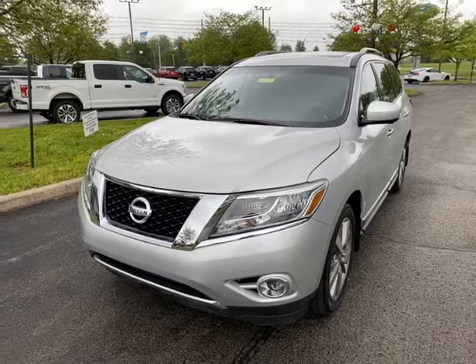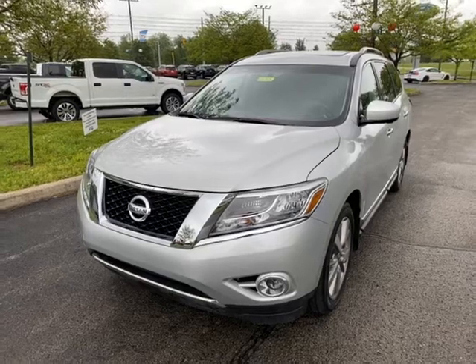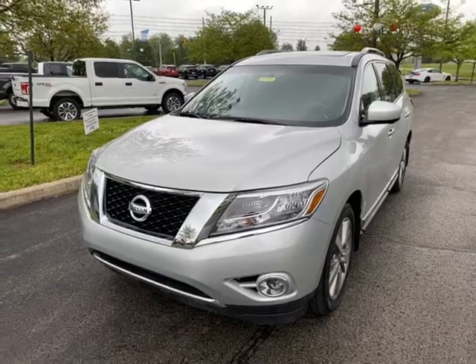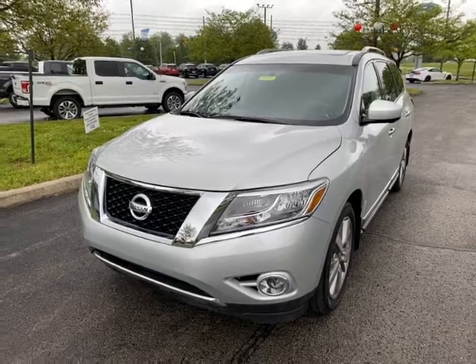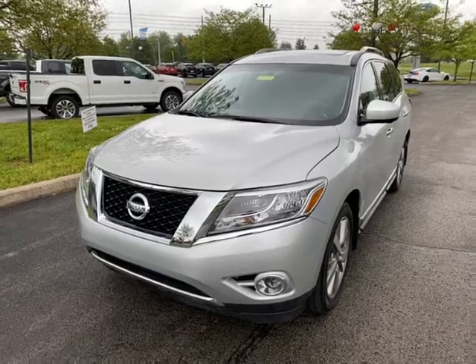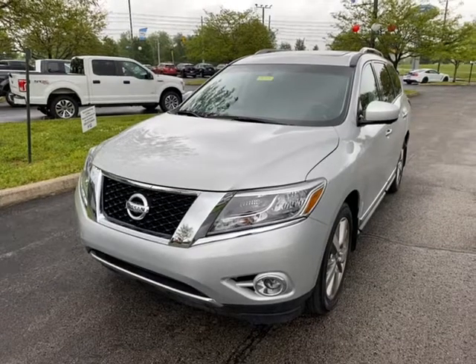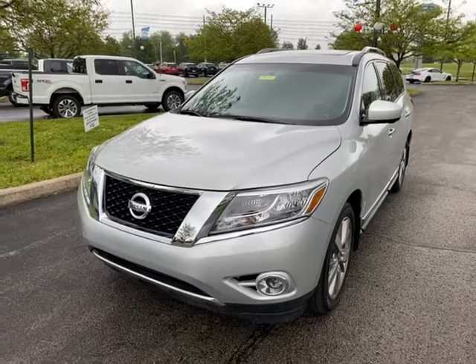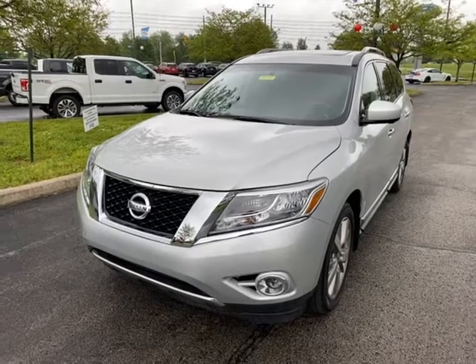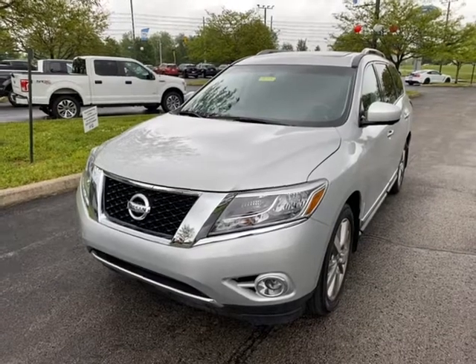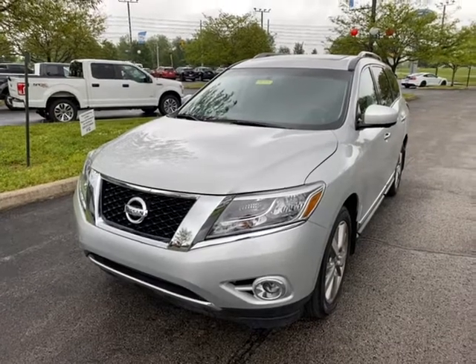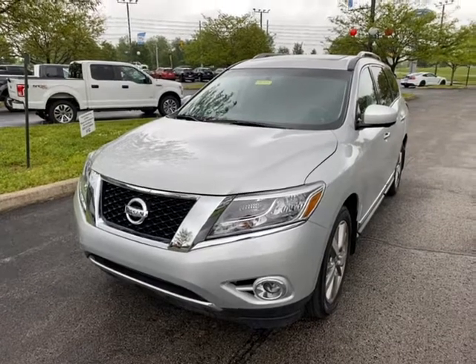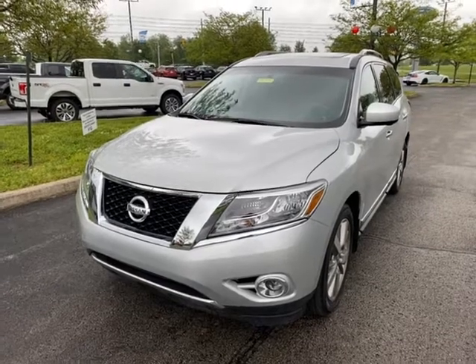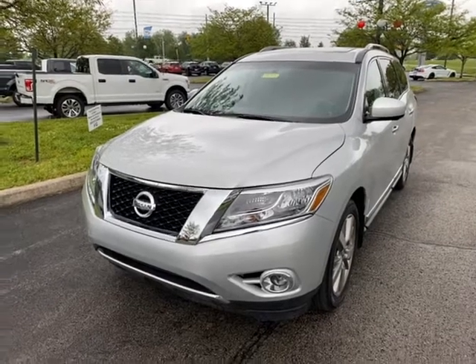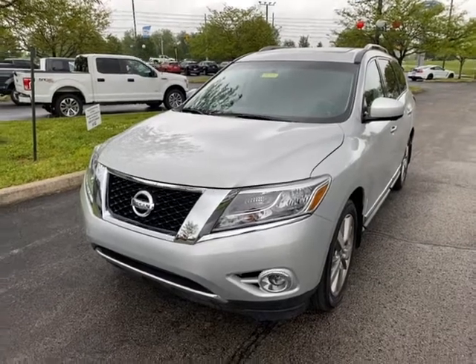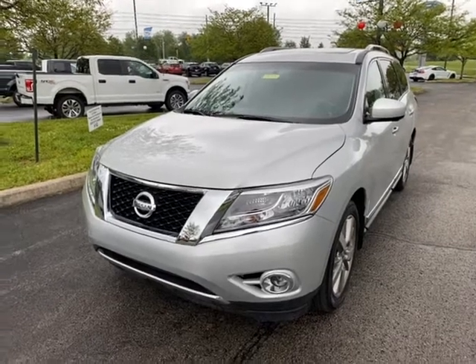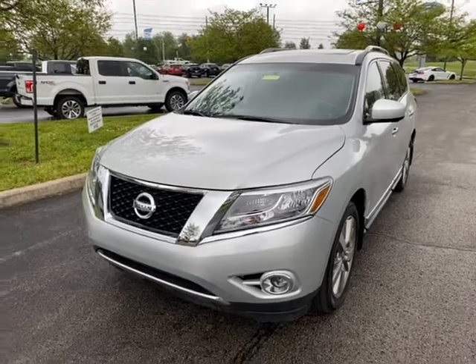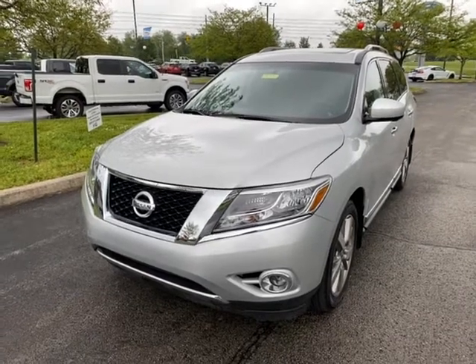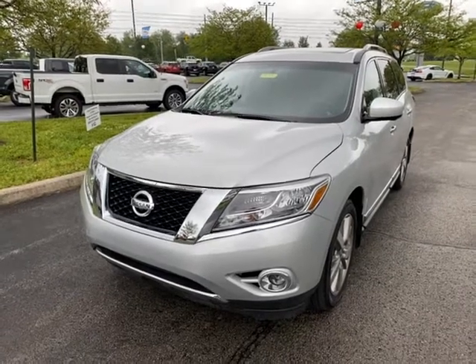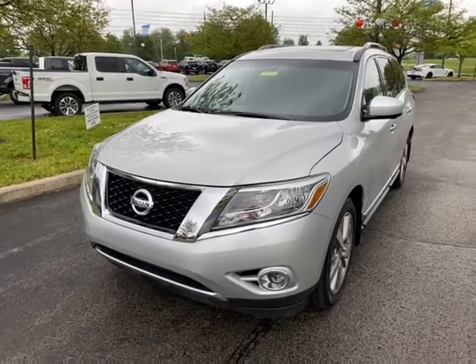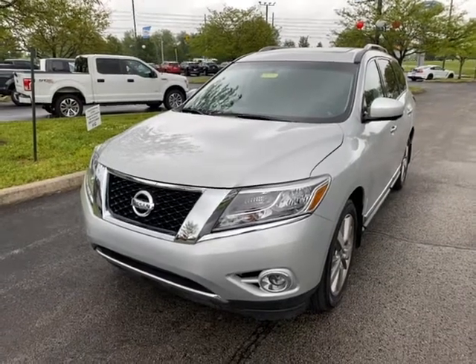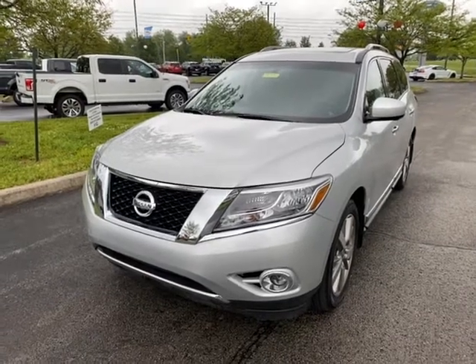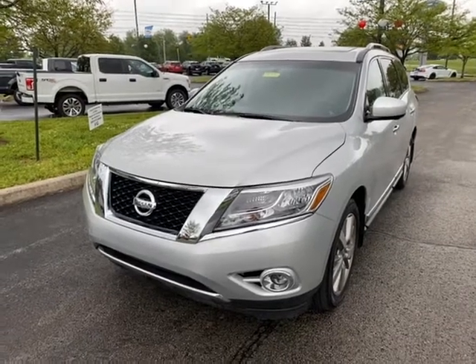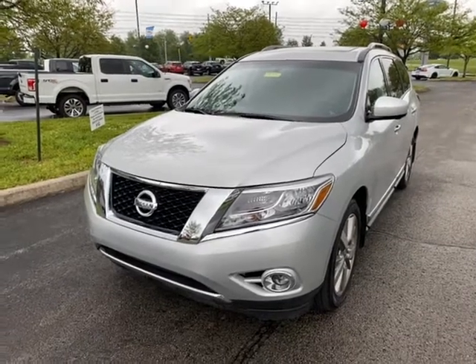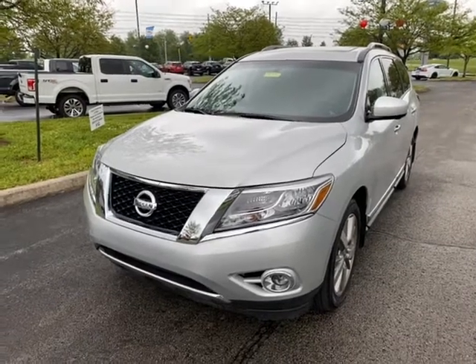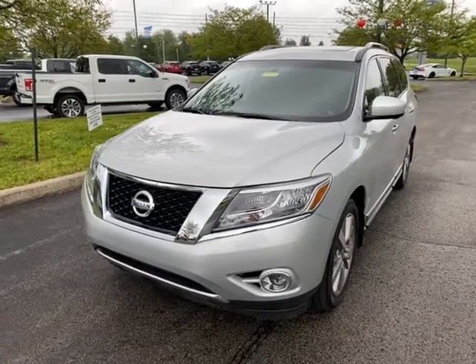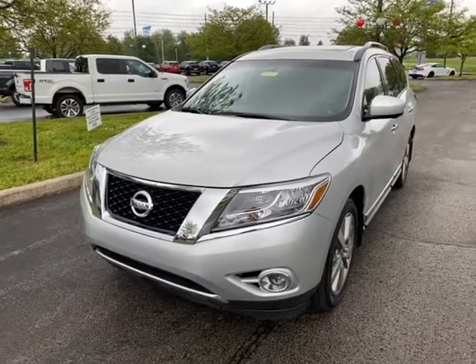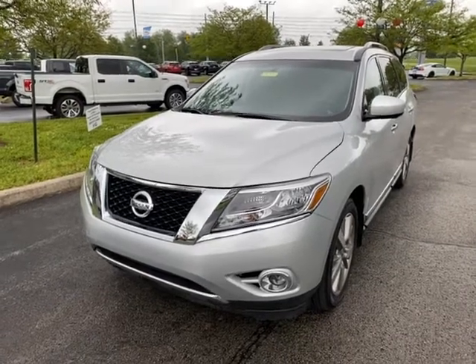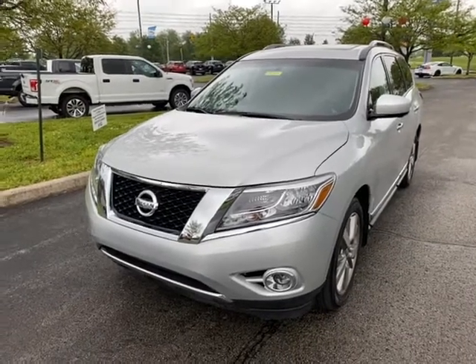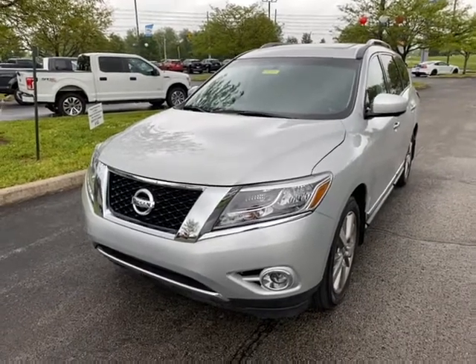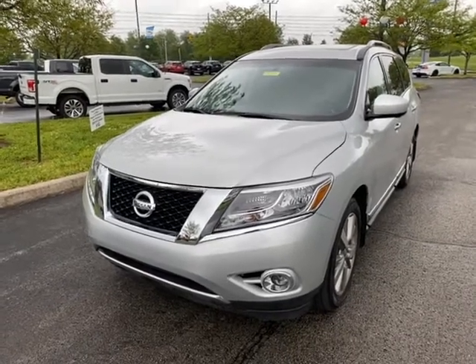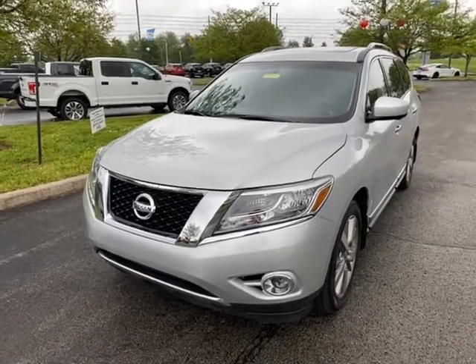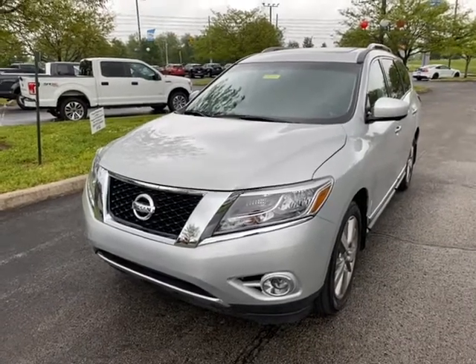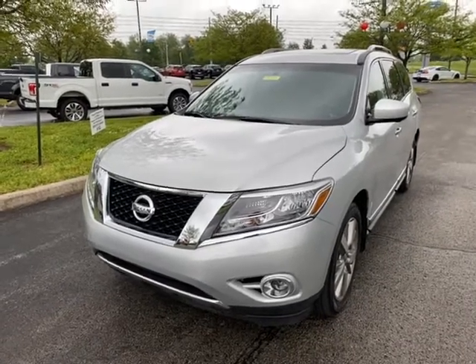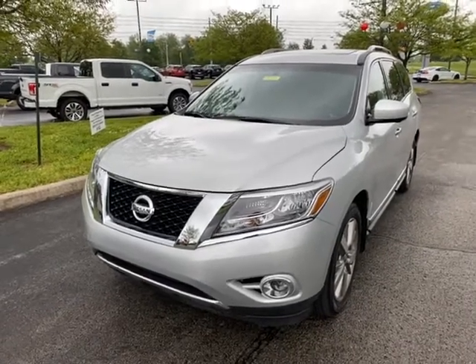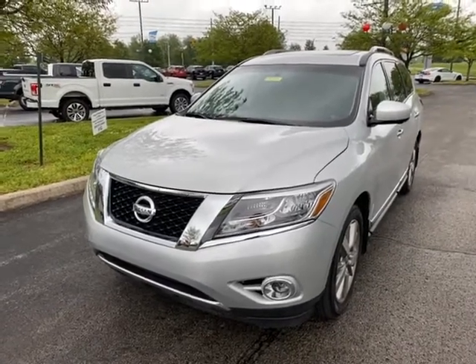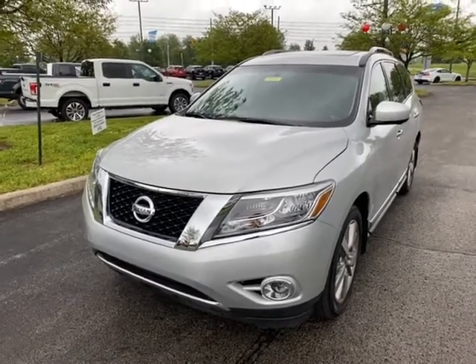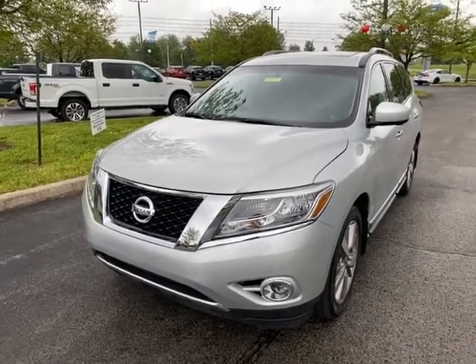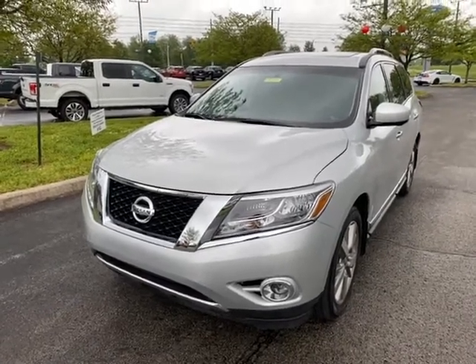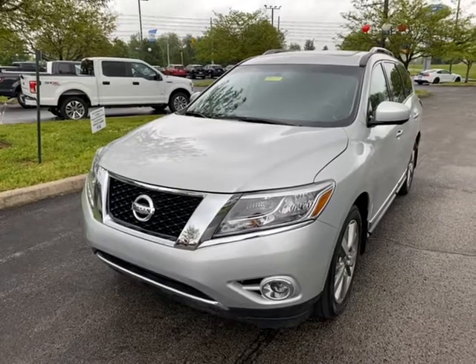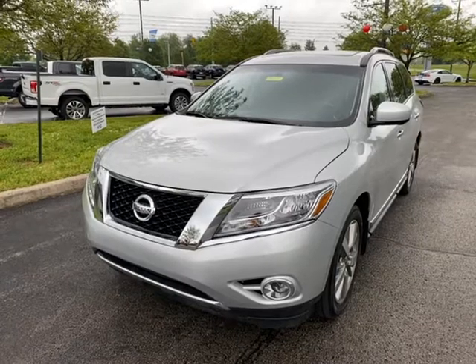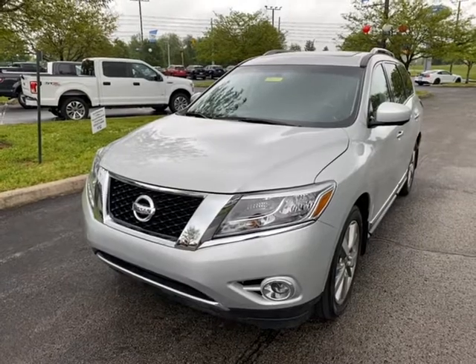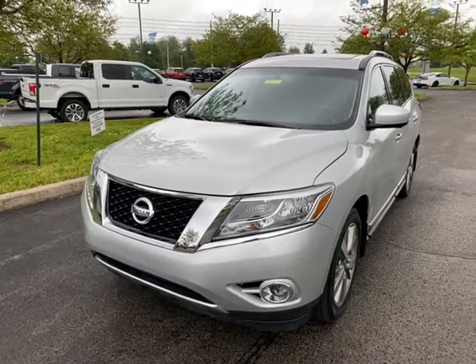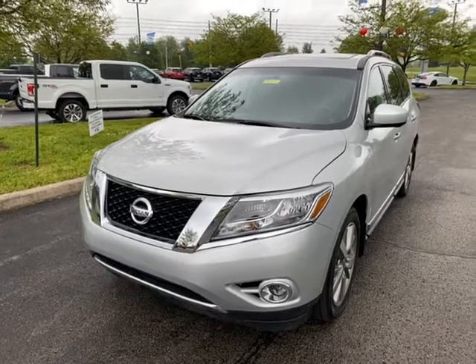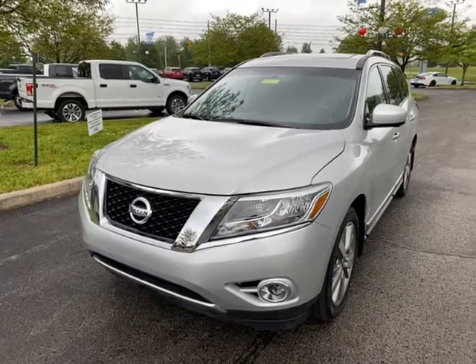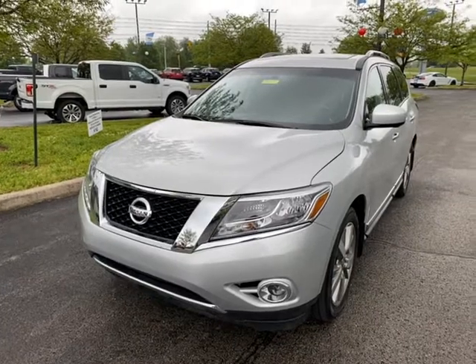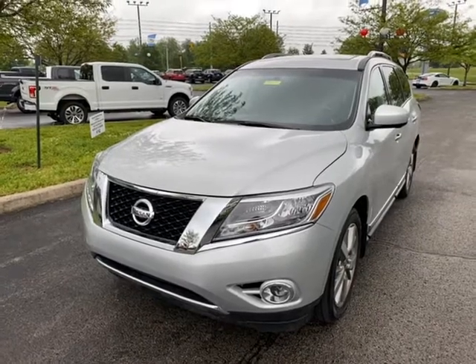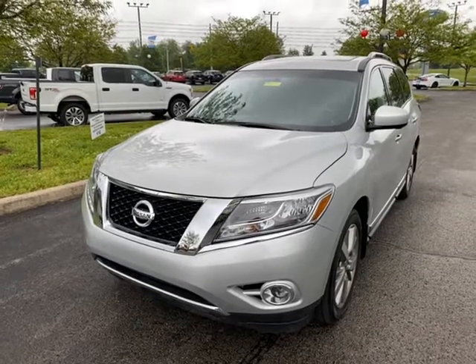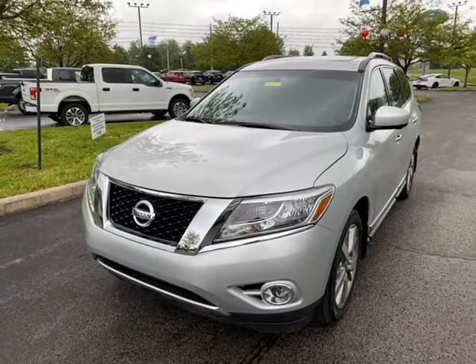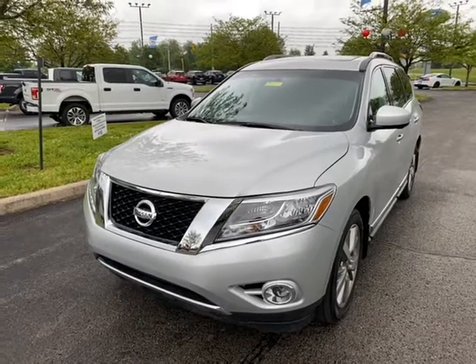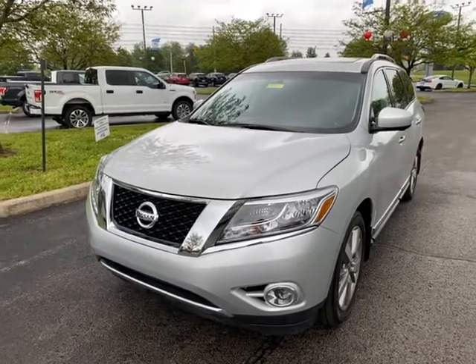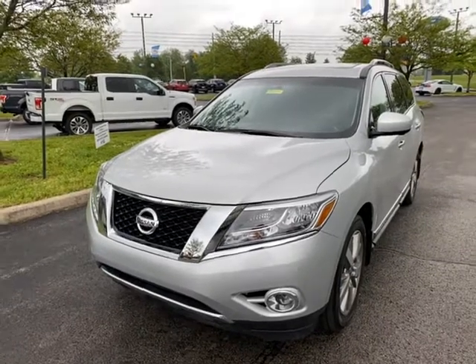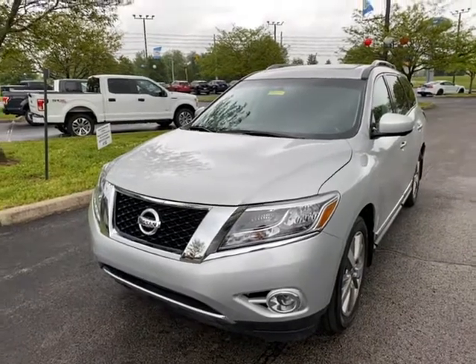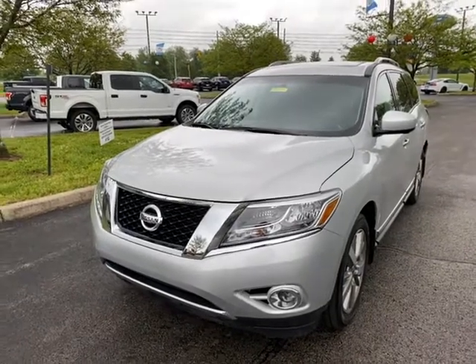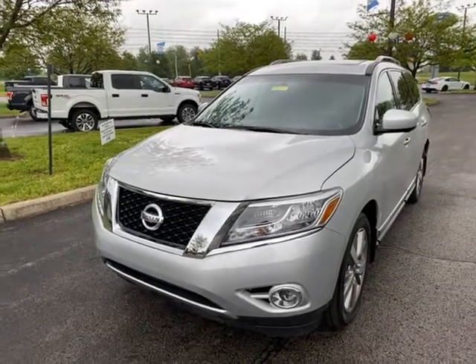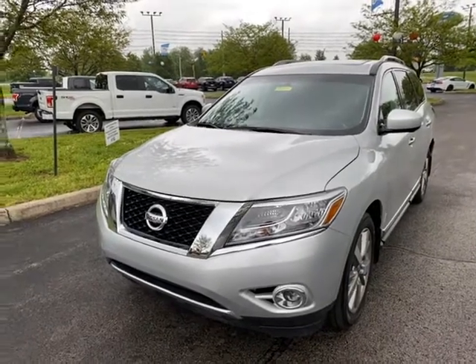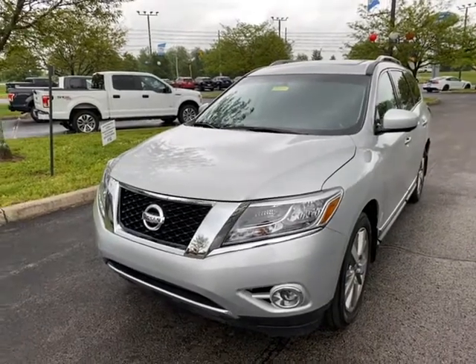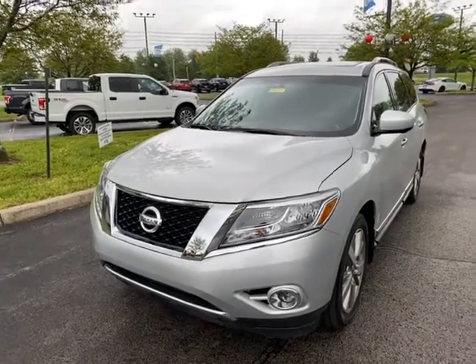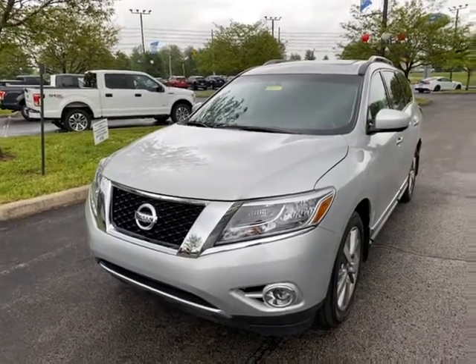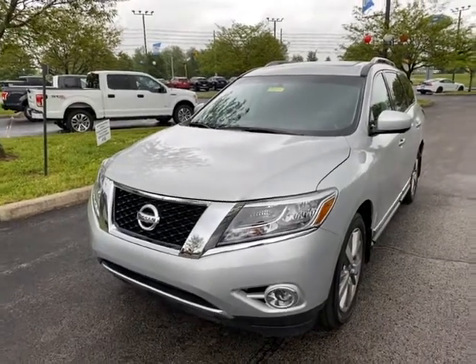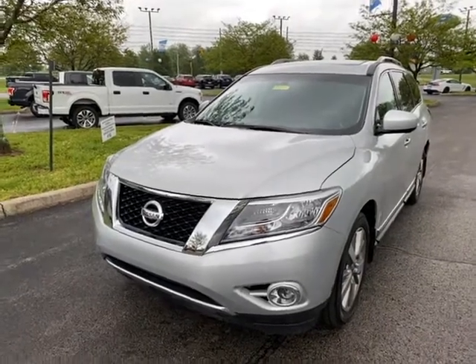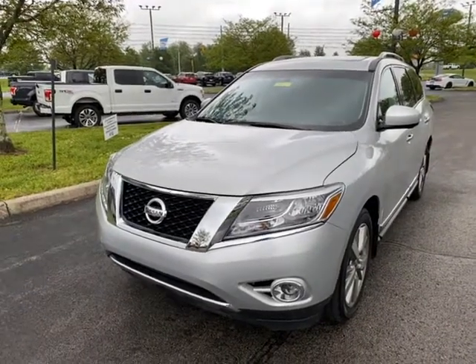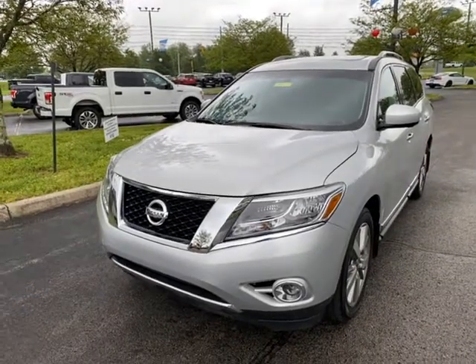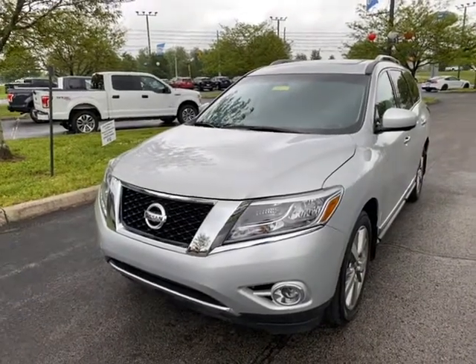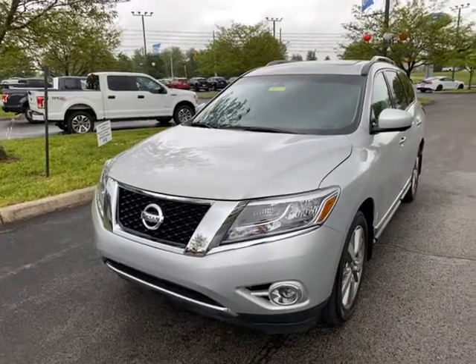Good morning, it's Greg Donahoe with Jack Kane Ford. Just want to shoot a video of this 2015 Nissan Pathfinder.